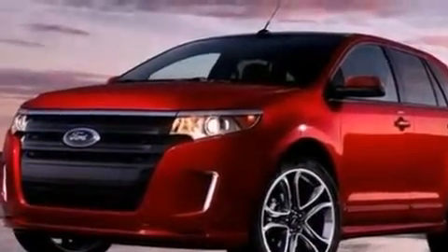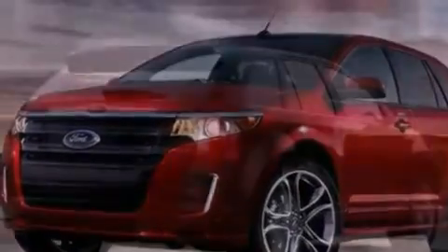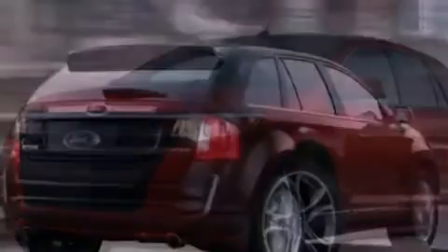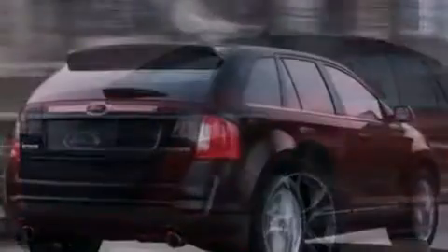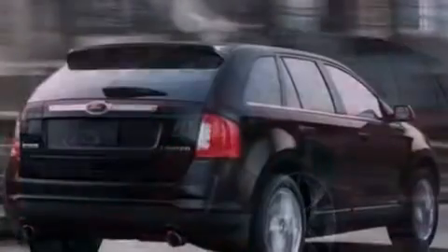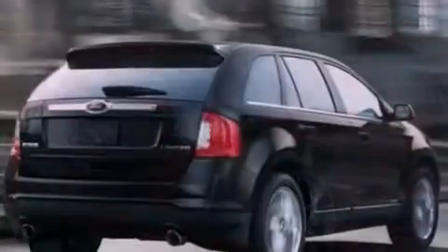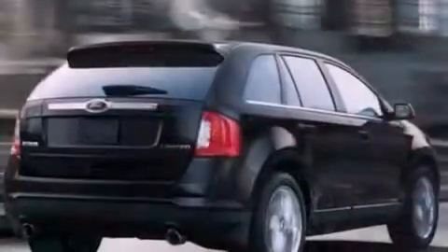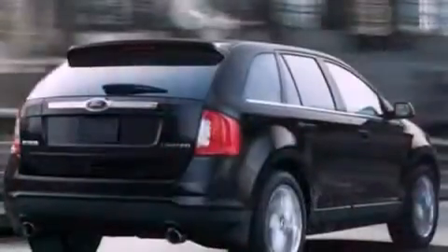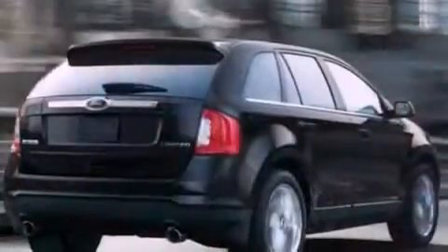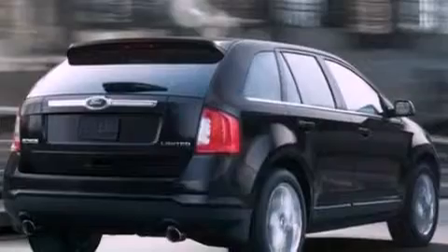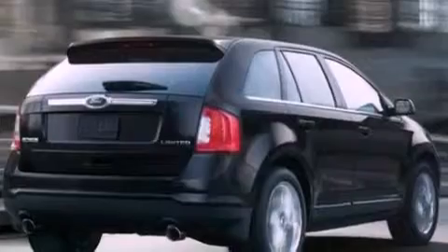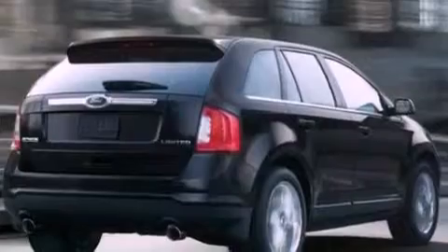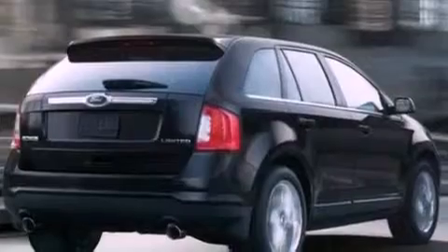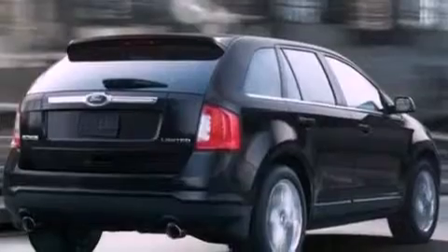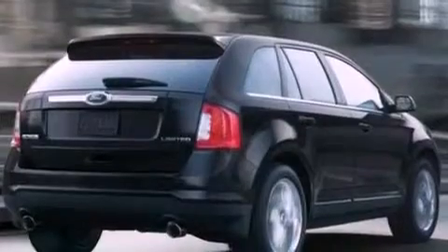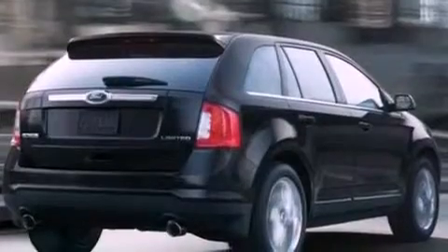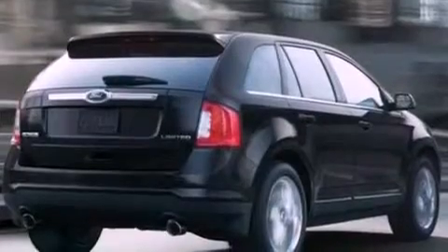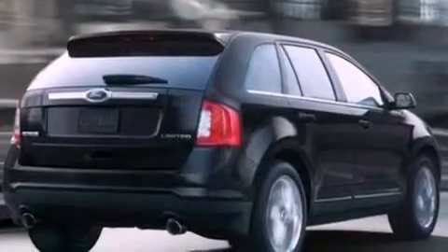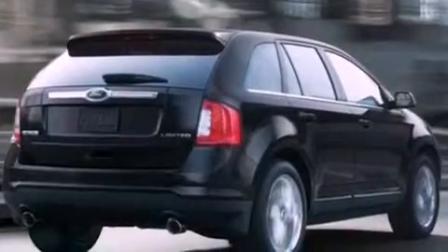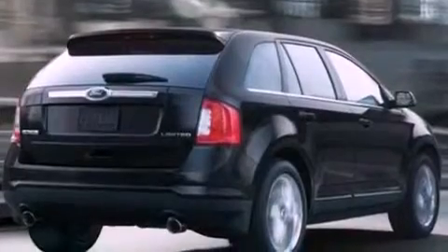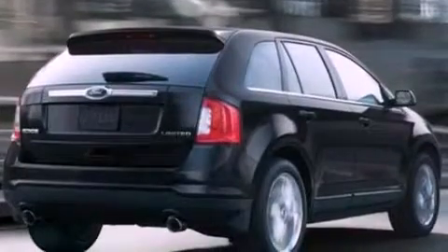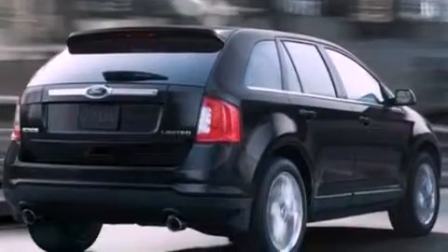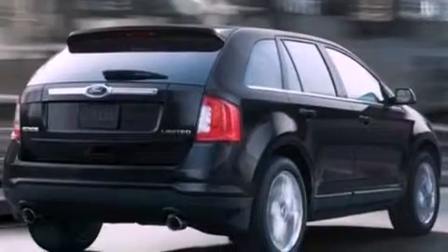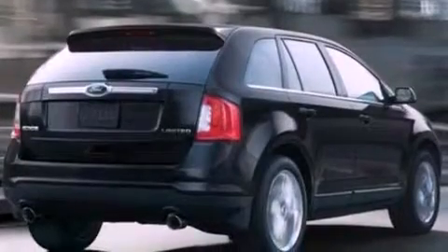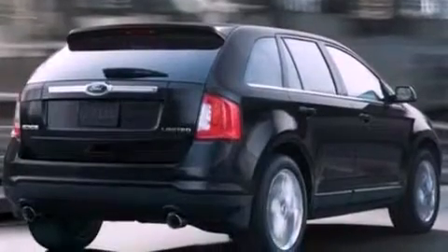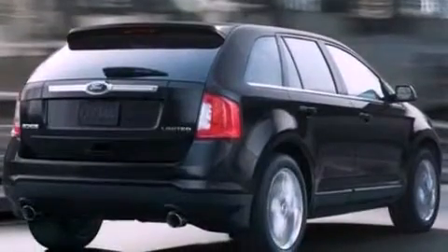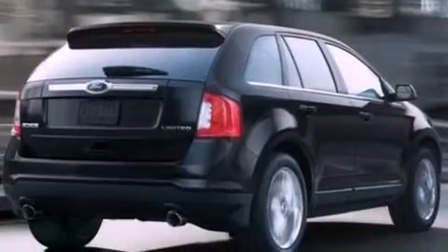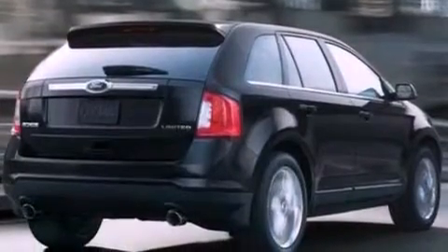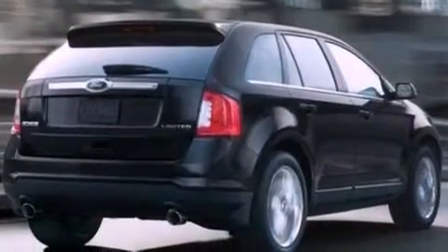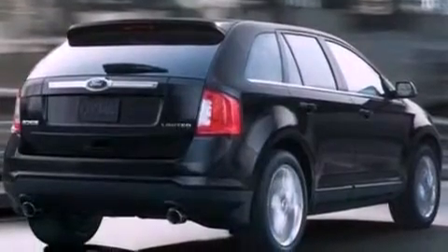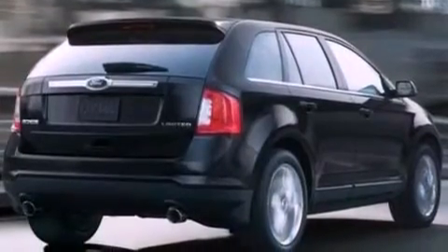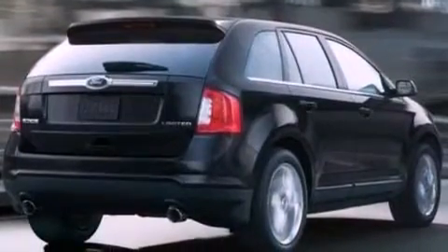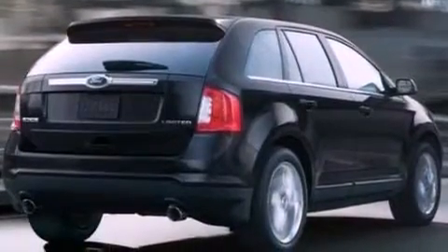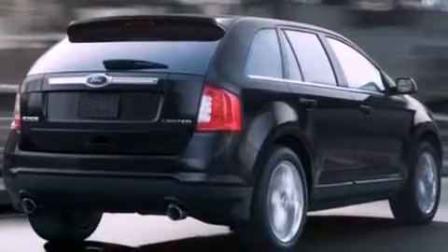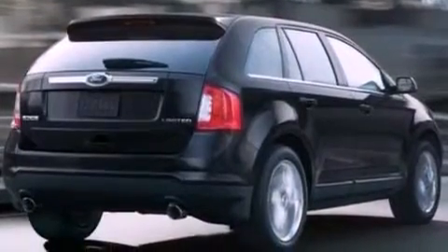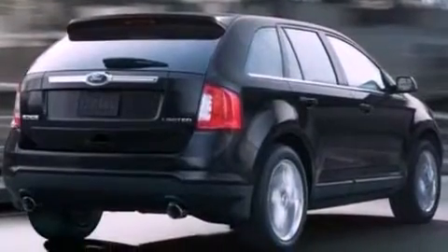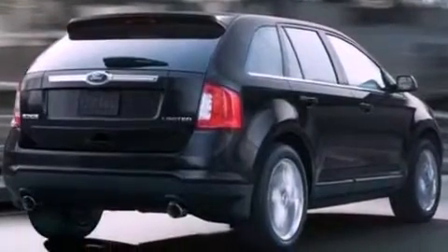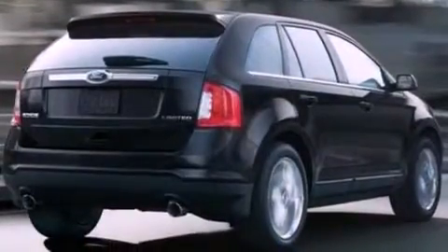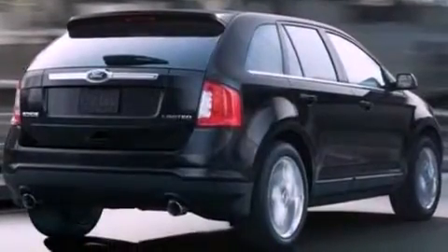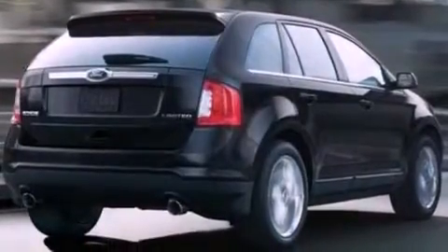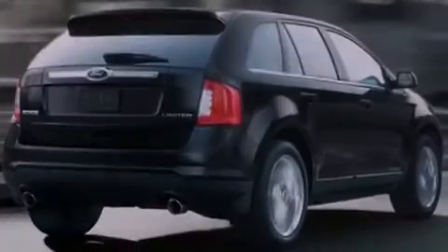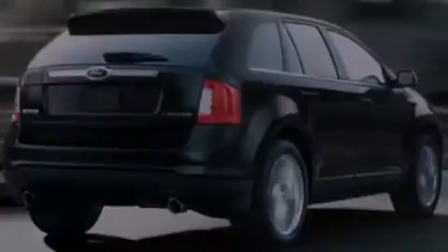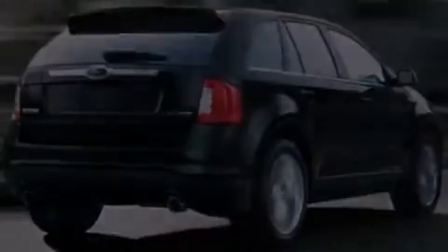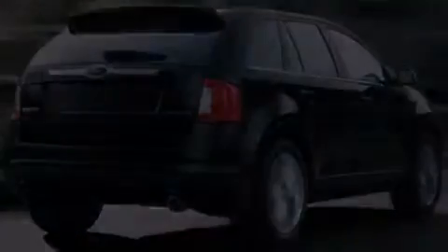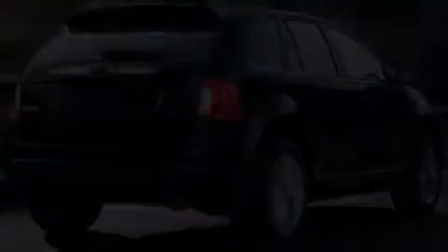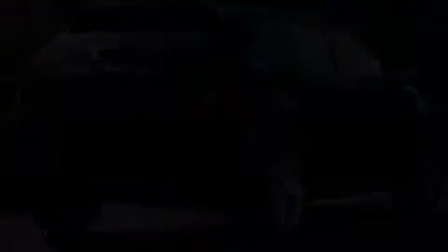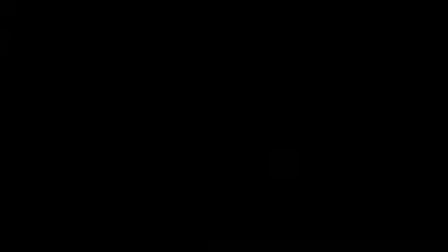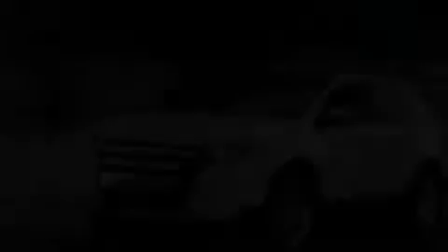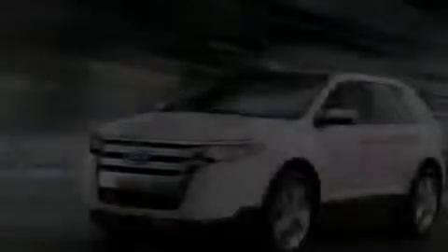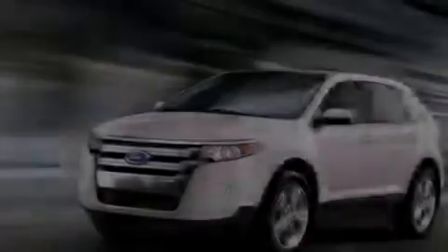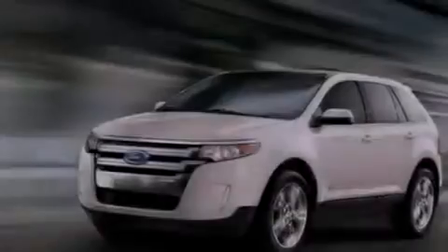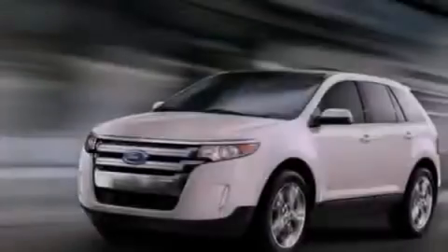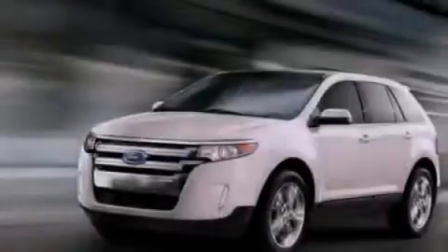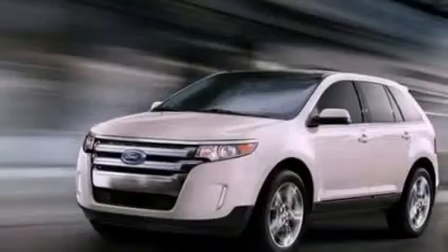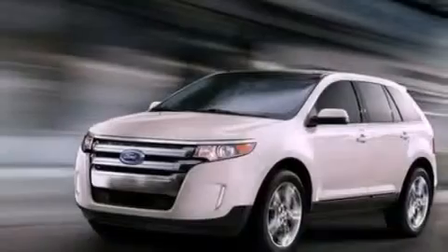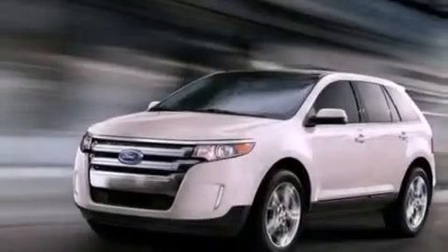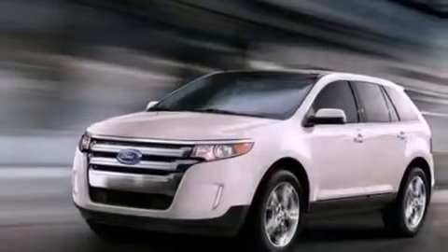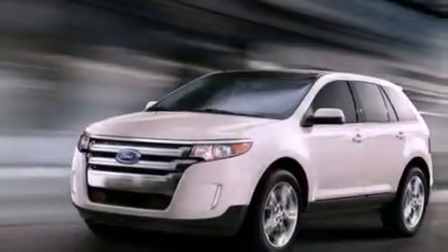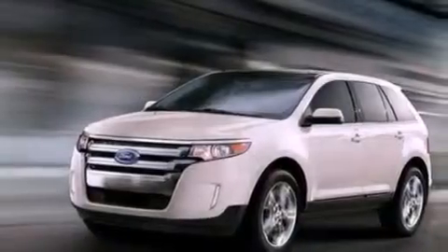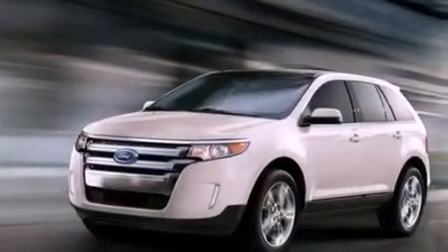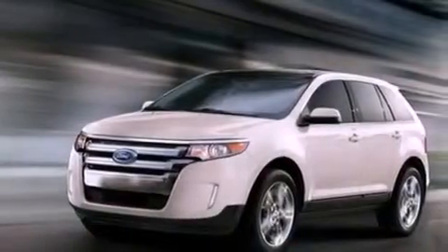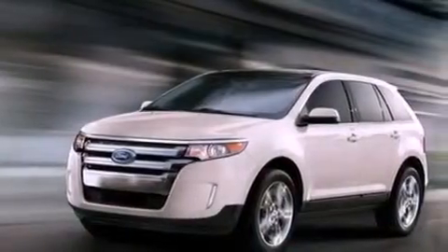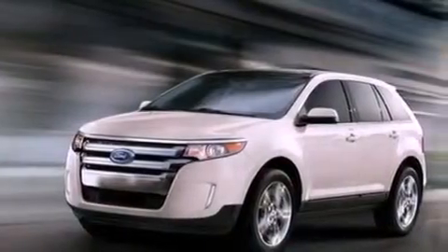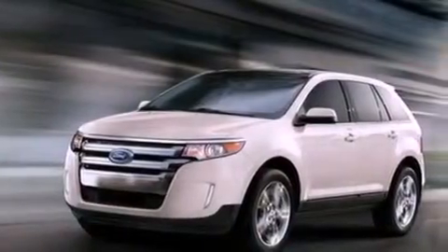Privacy glass, dusk-sensing headlights, an anti-lock braking system, front and rear reading lights, and a rear spoiler.